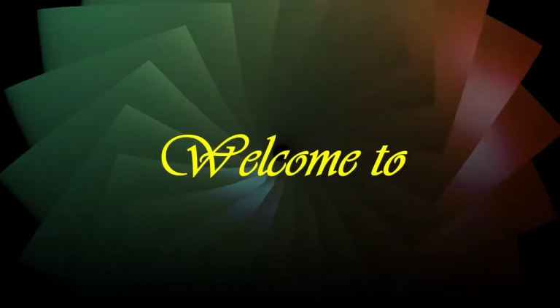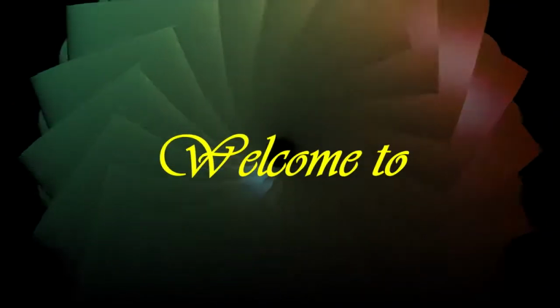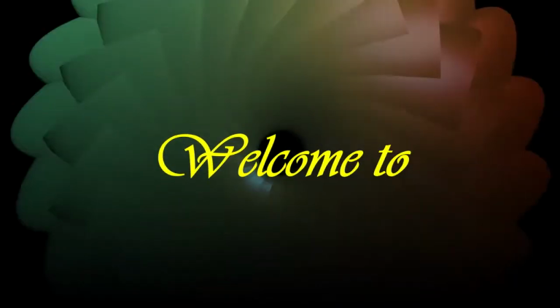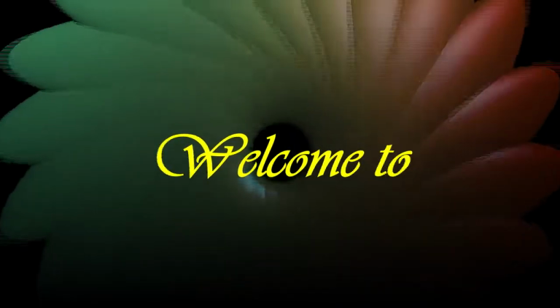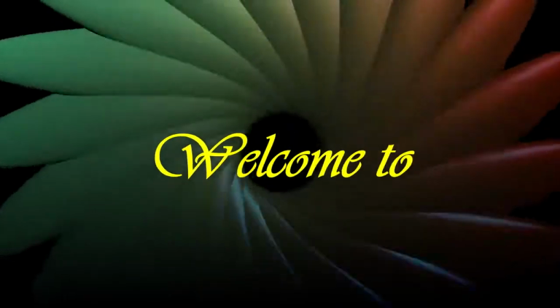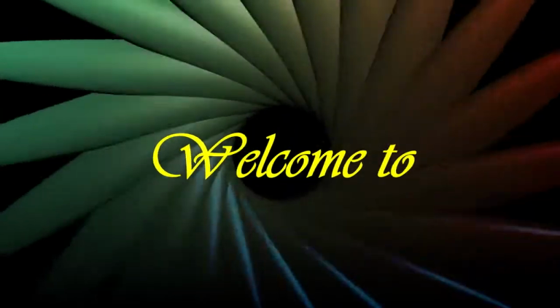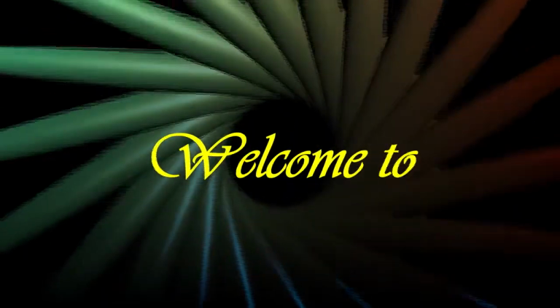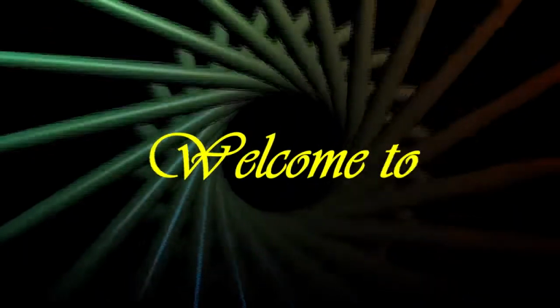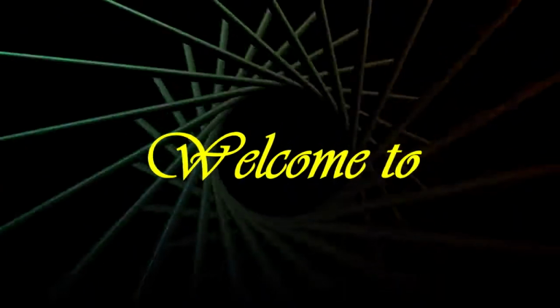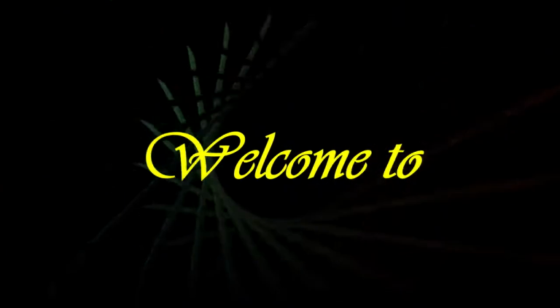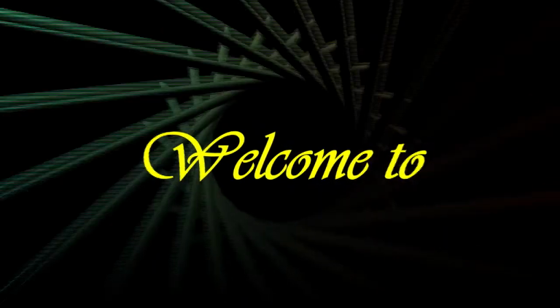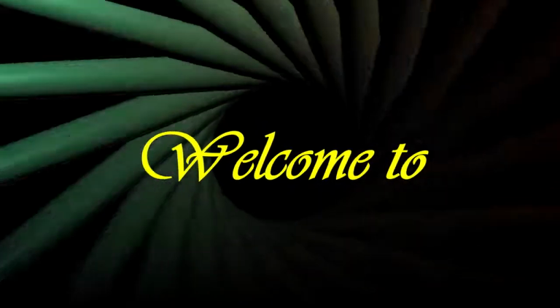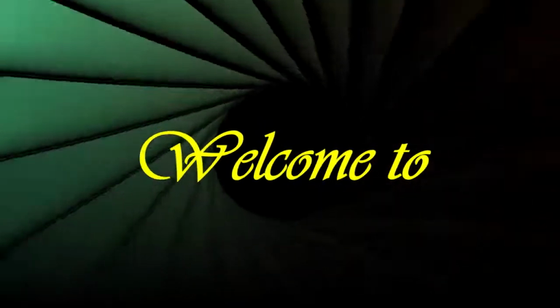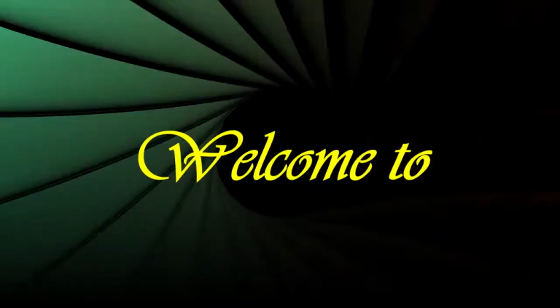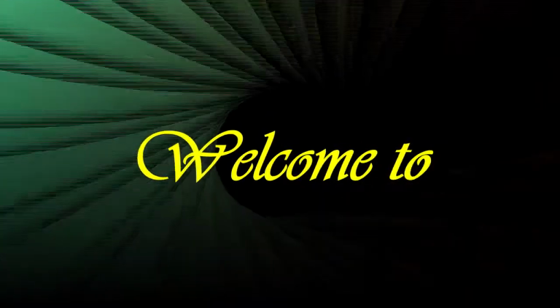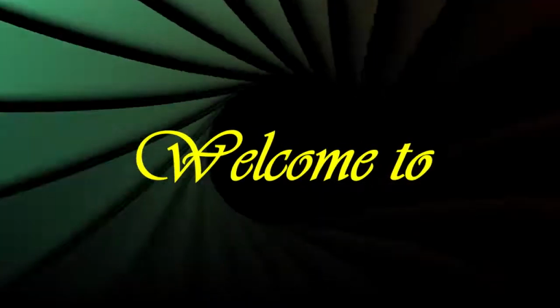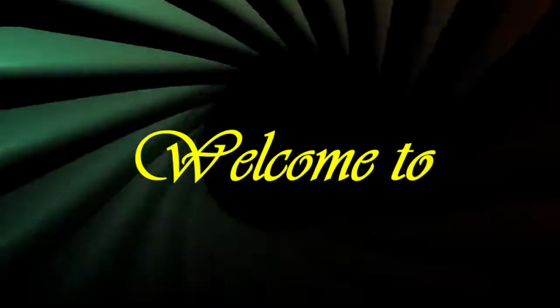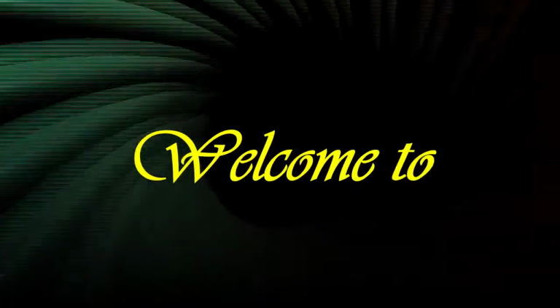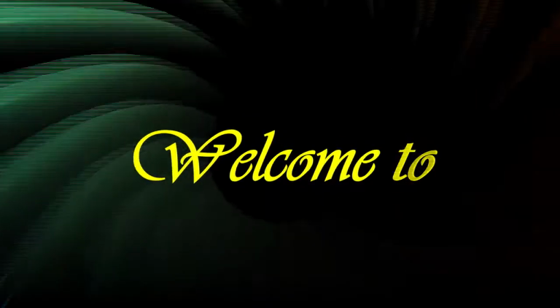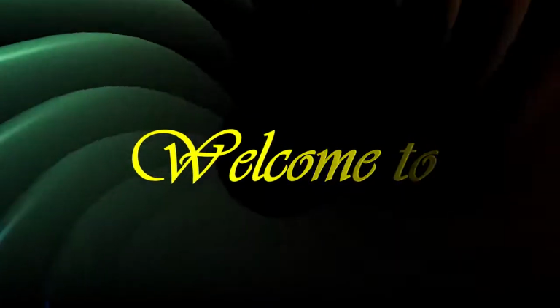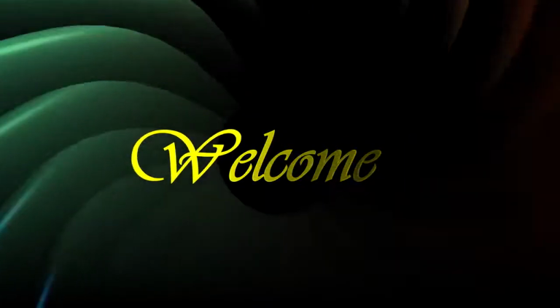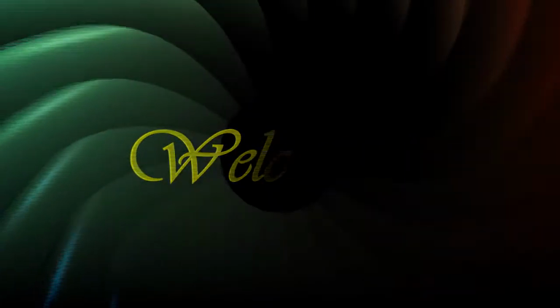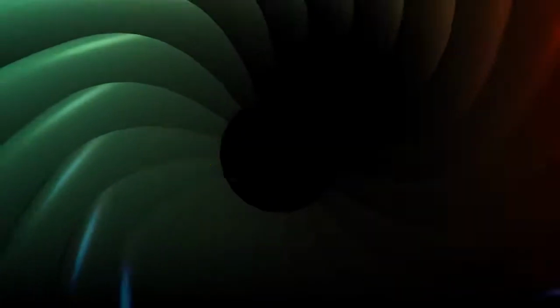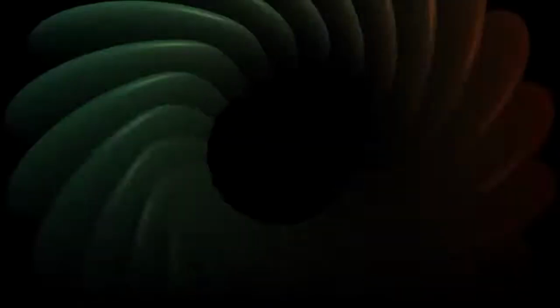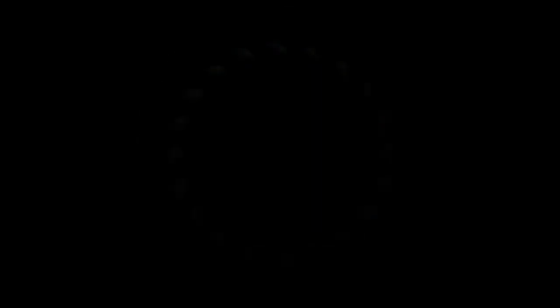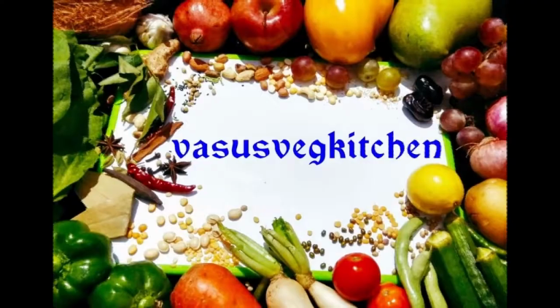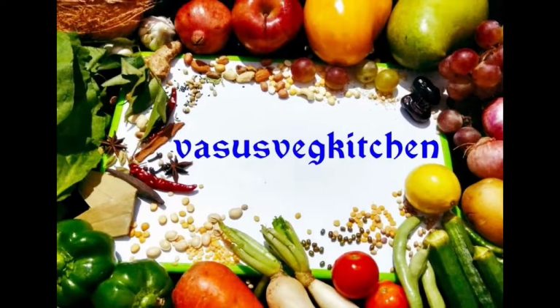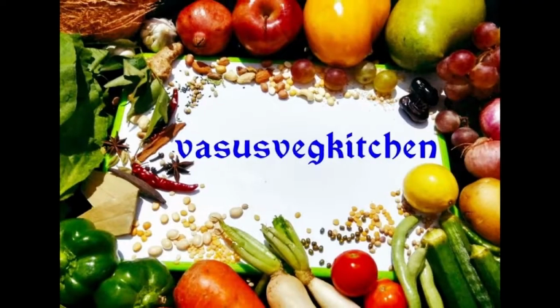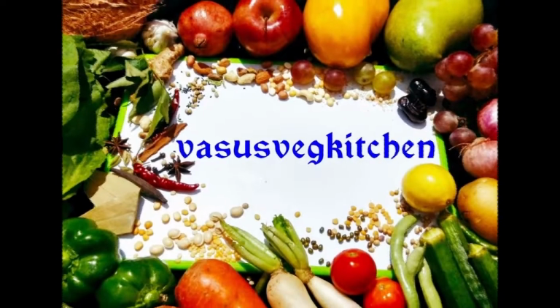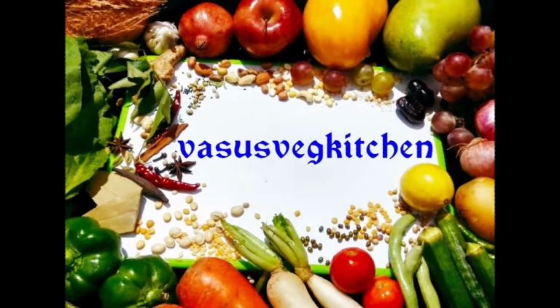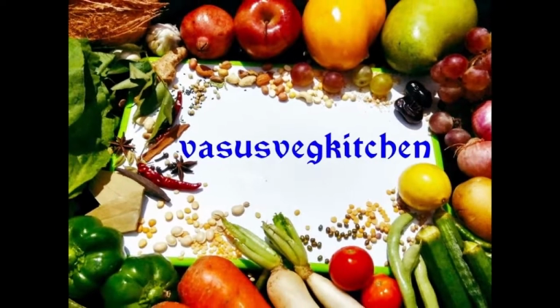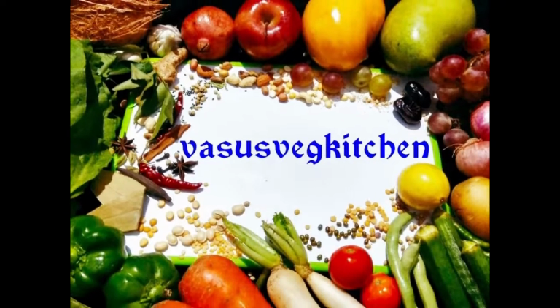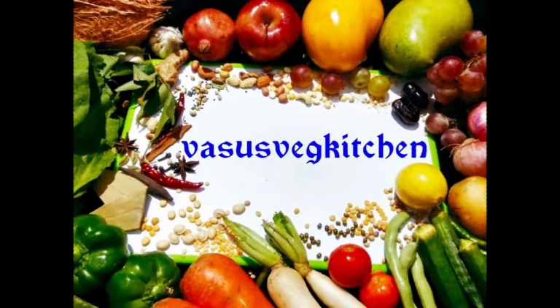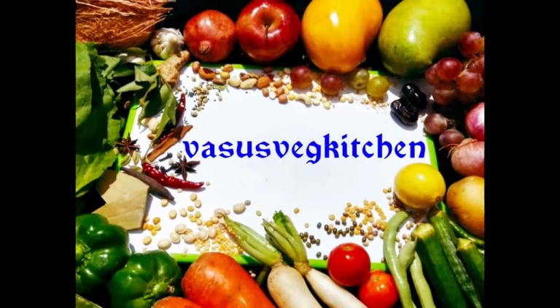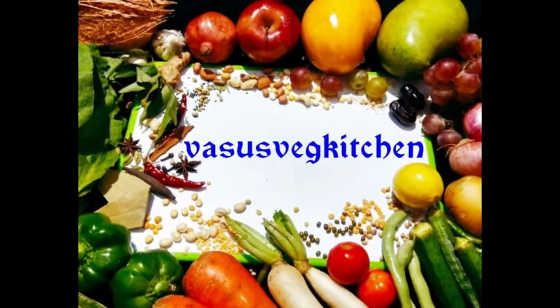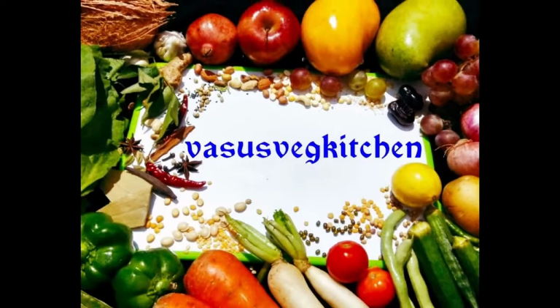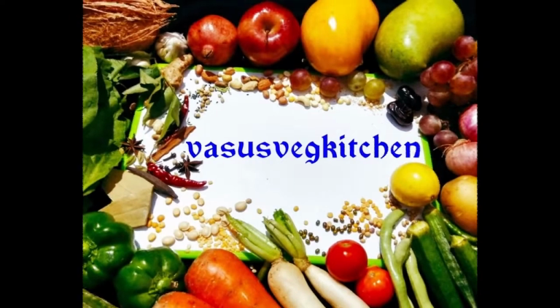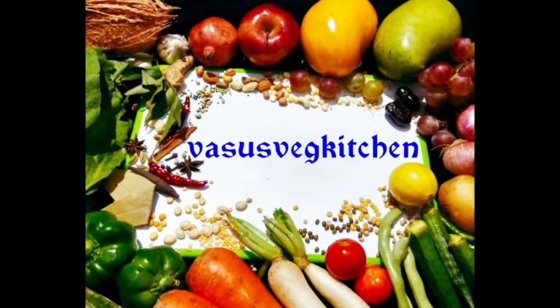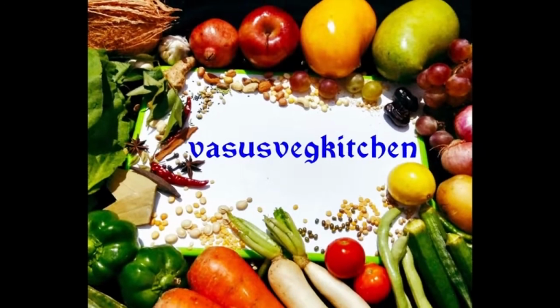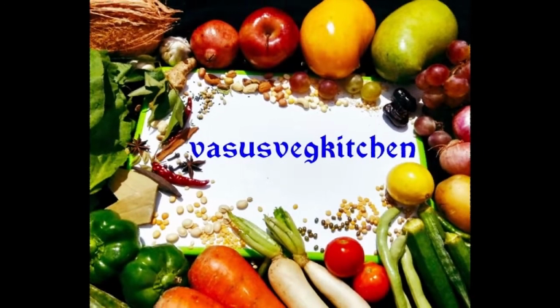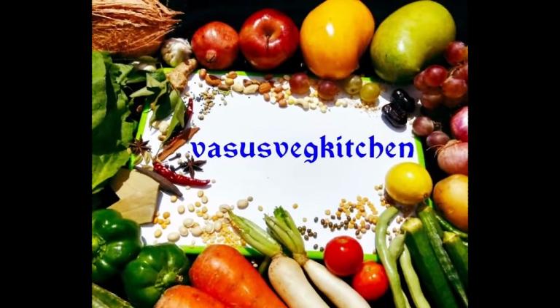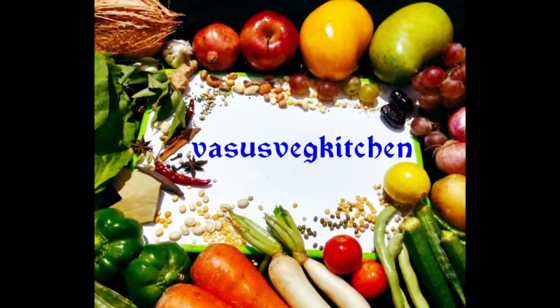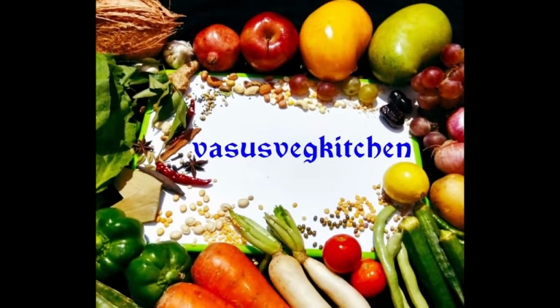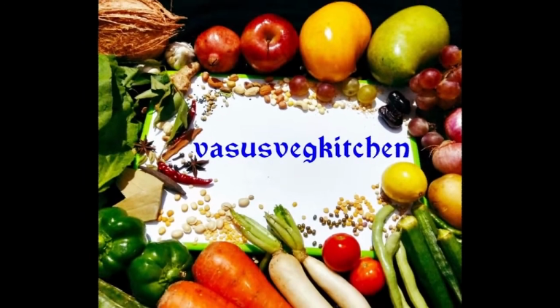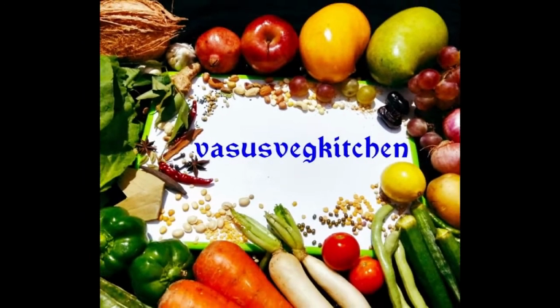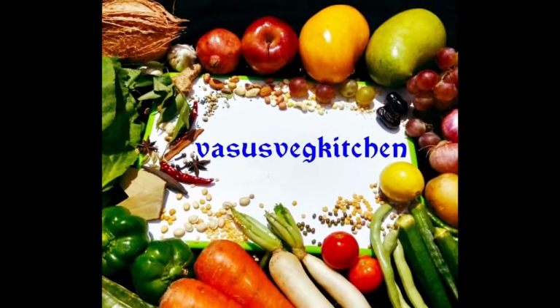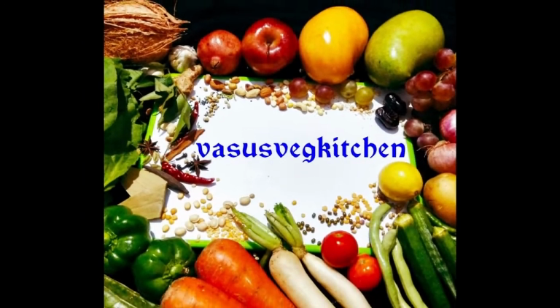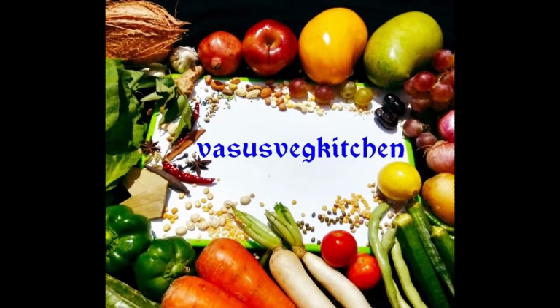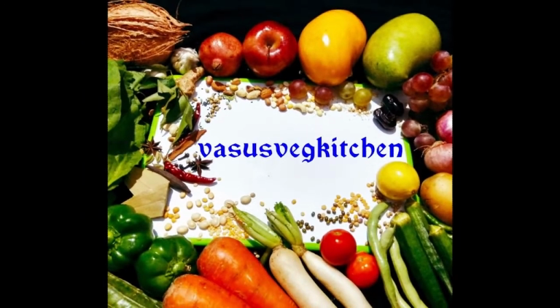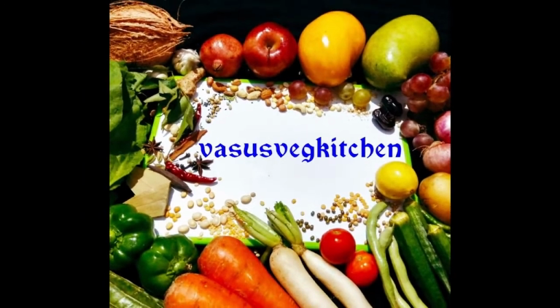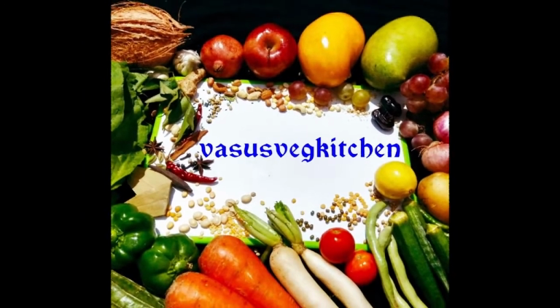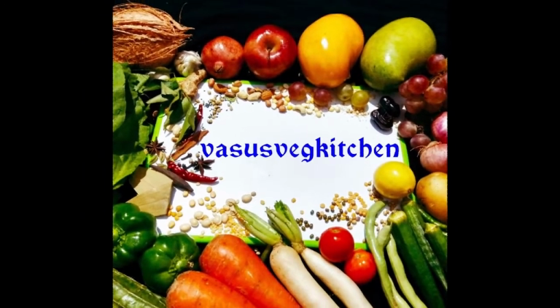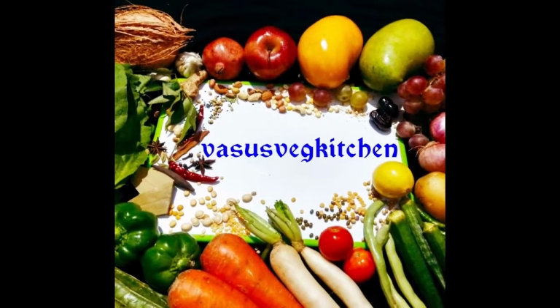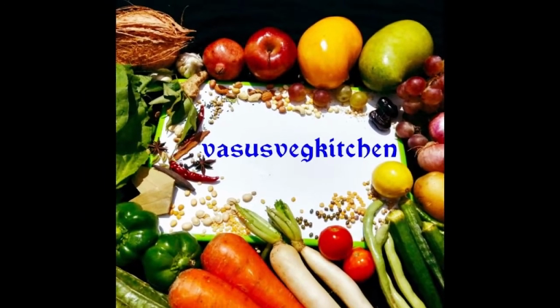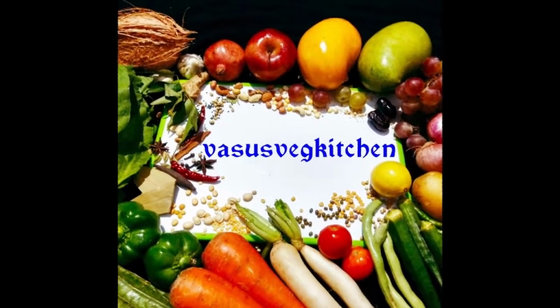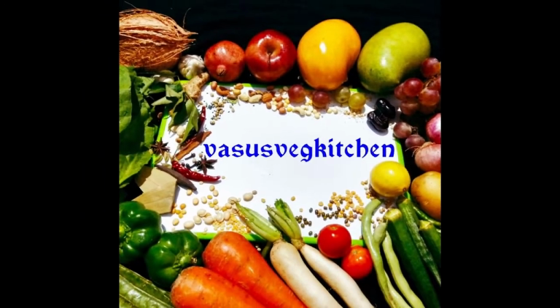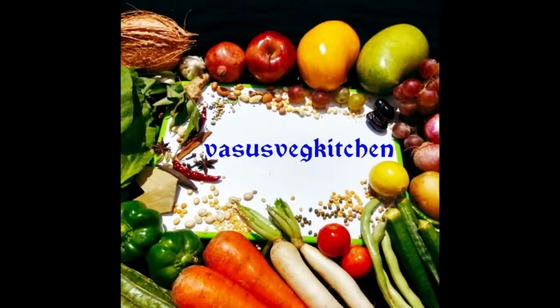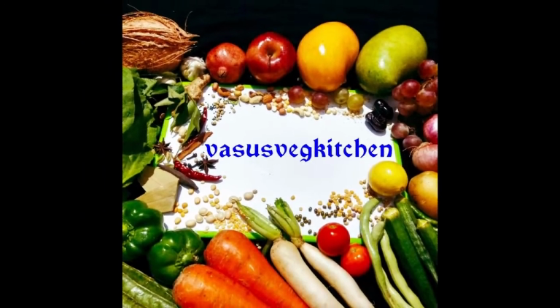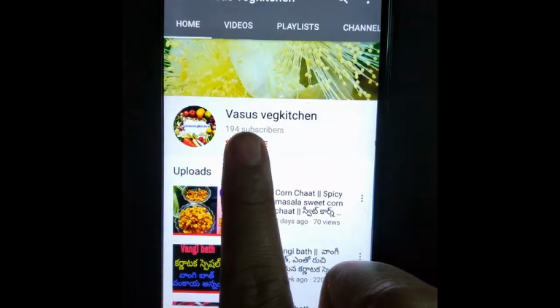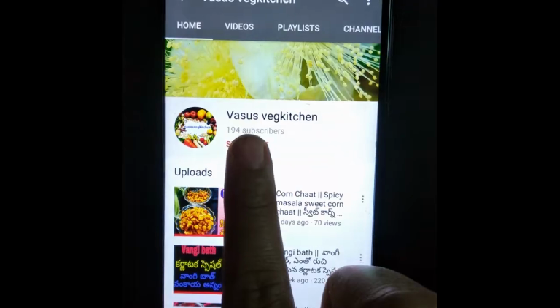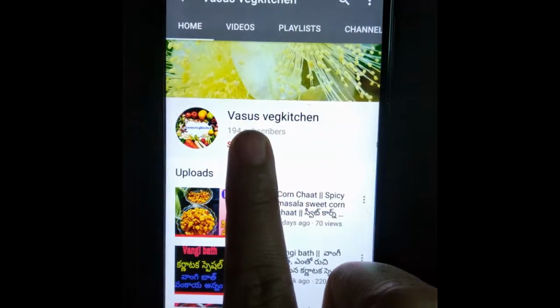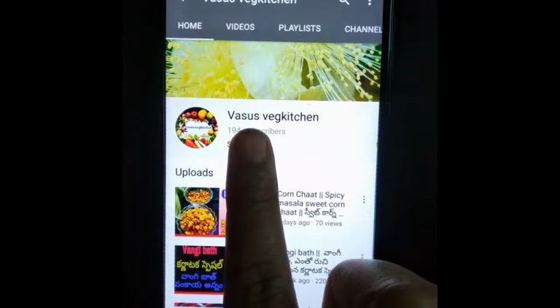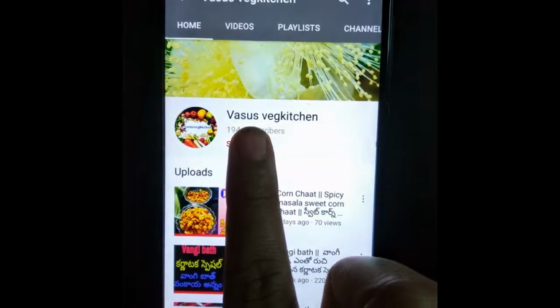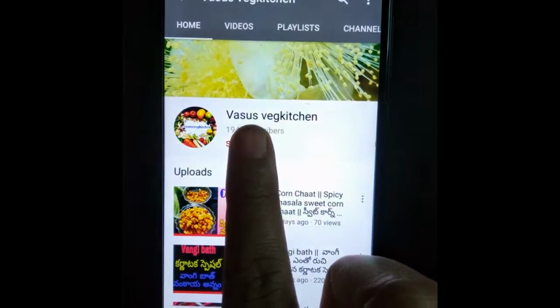Hi friends, welcome to Vasu's Fridge Kitchen. If you are visiting my channel for the first time, please subscribe and press the bell icon for new recipe notifications.